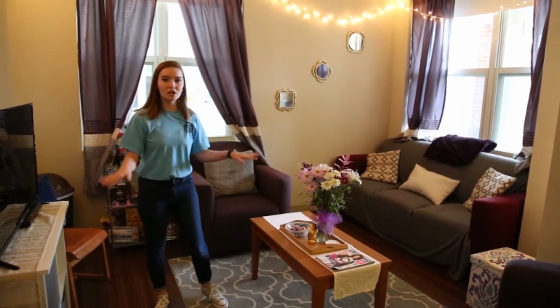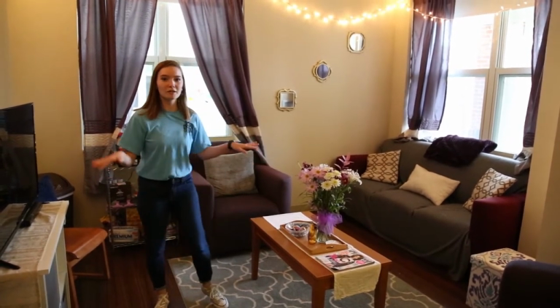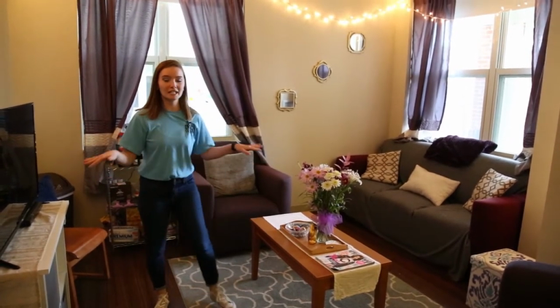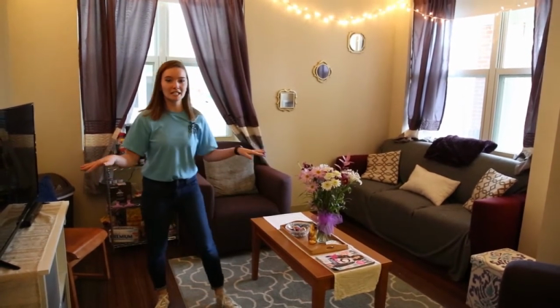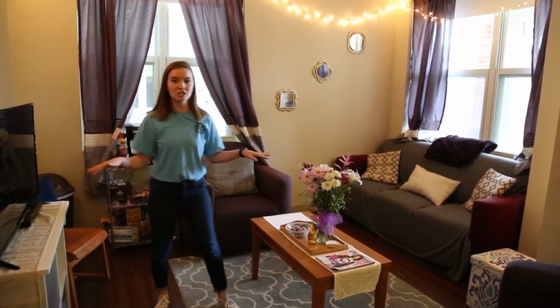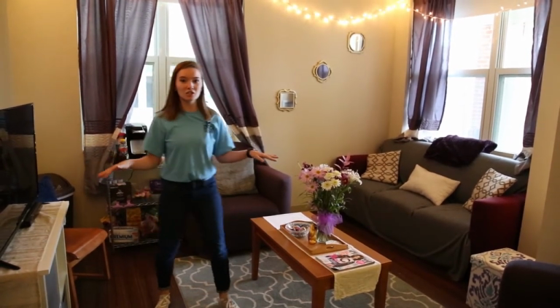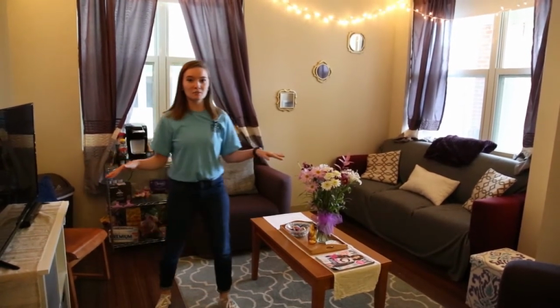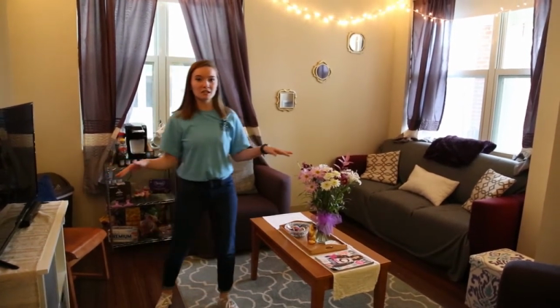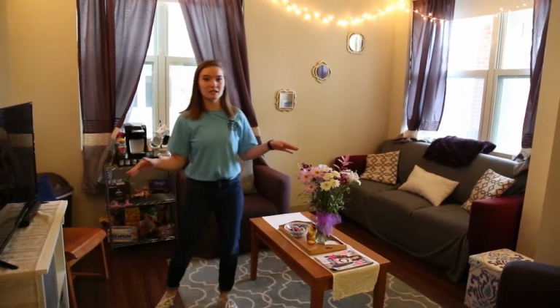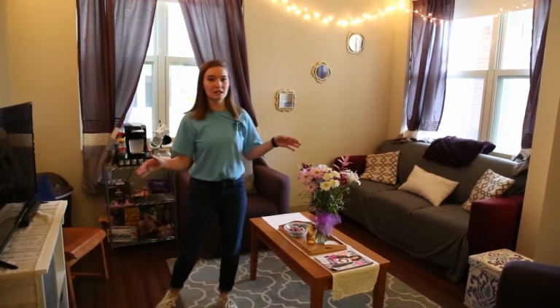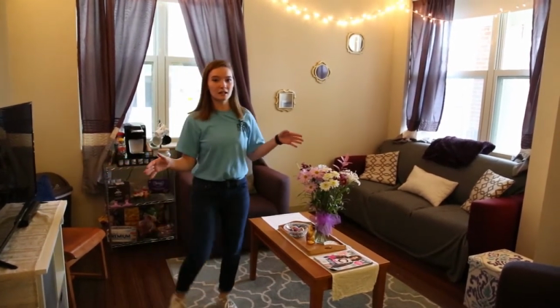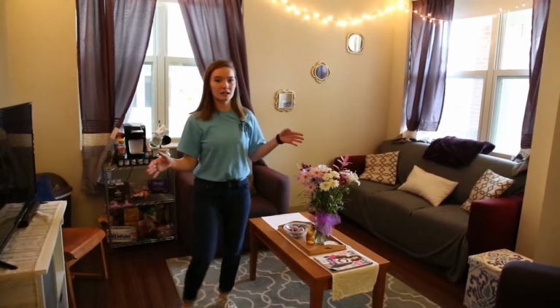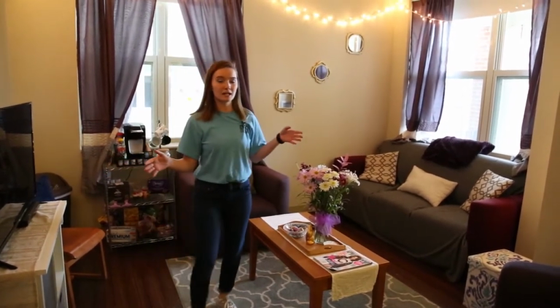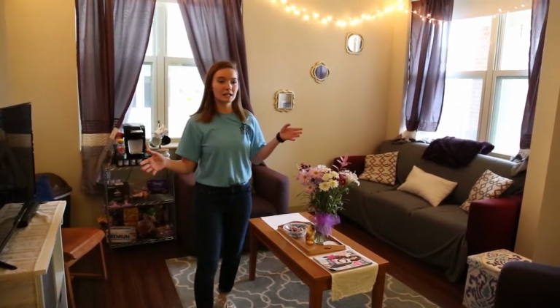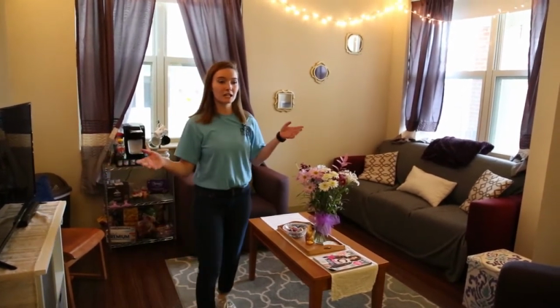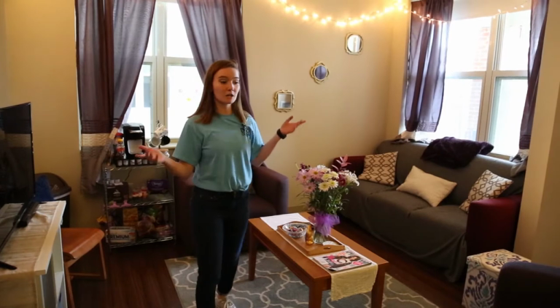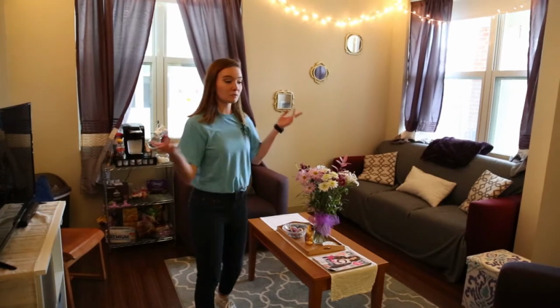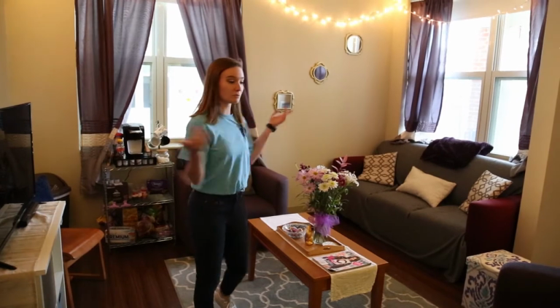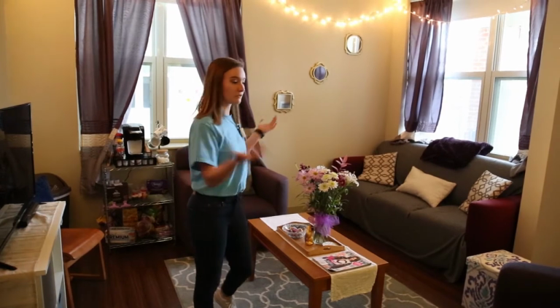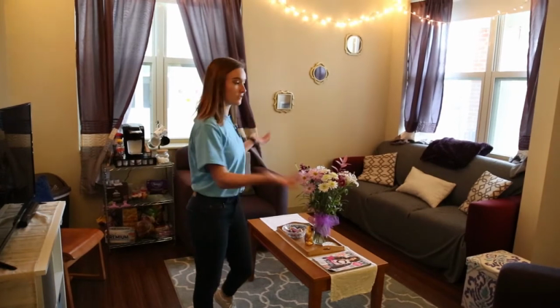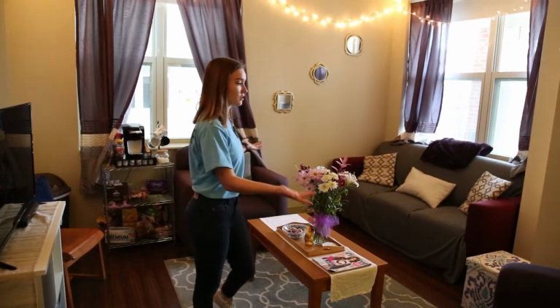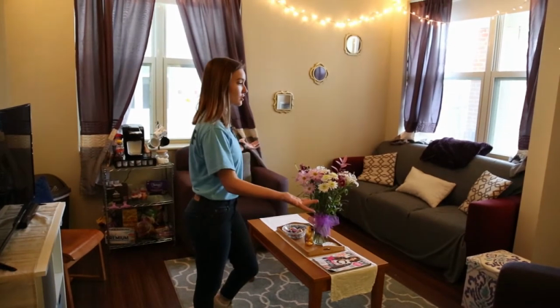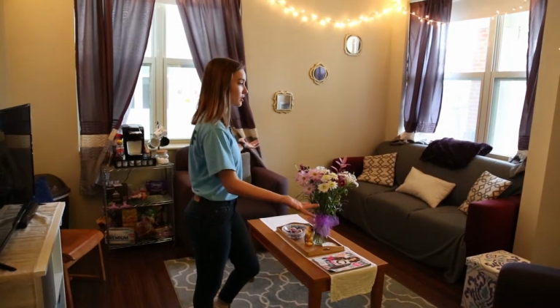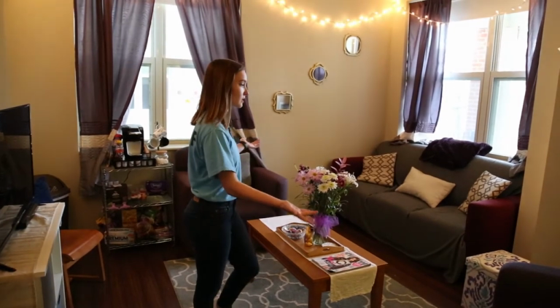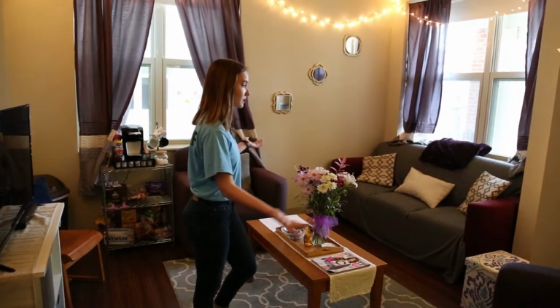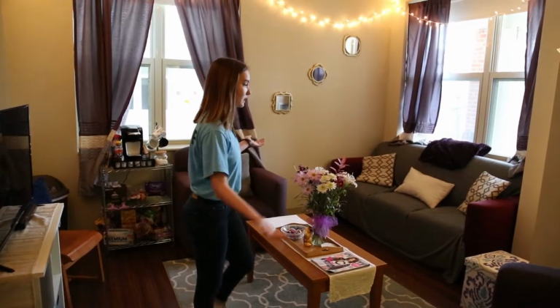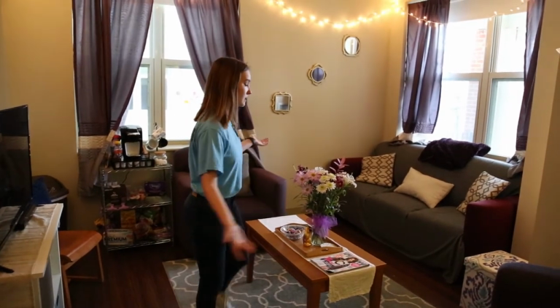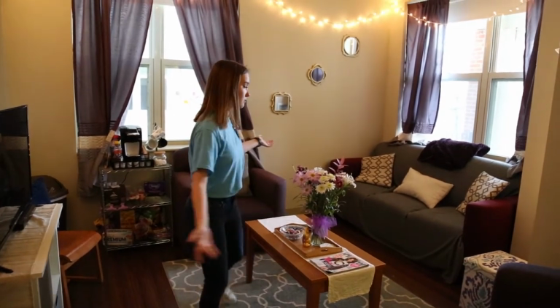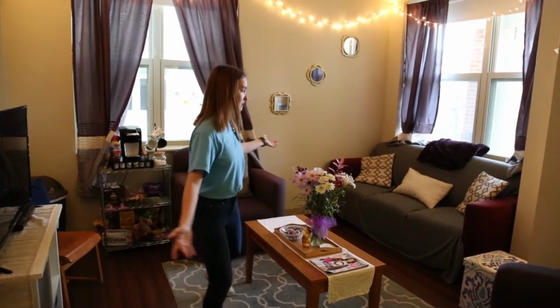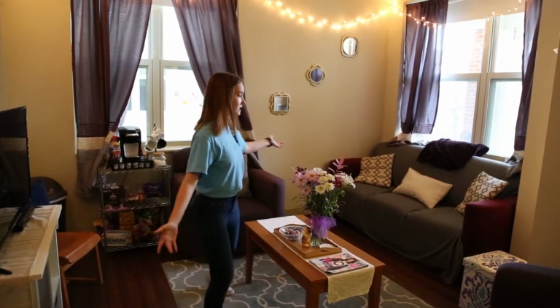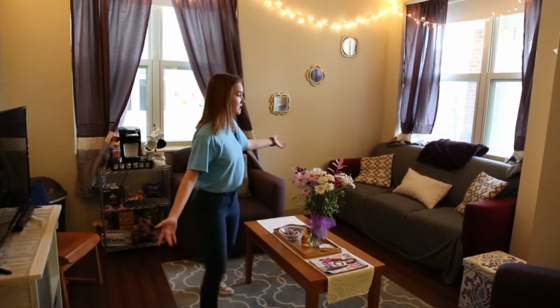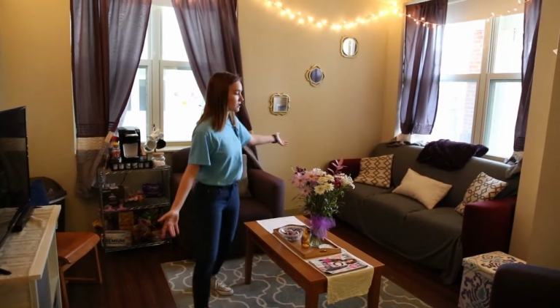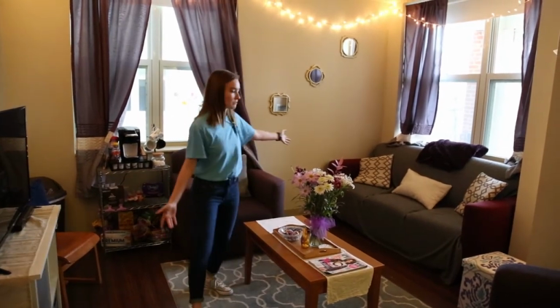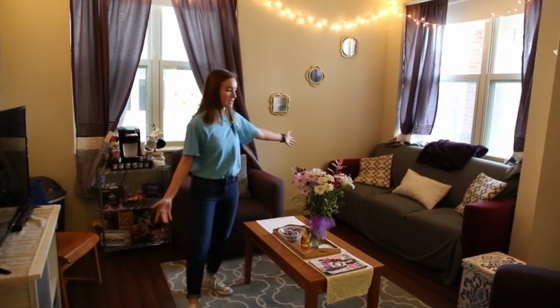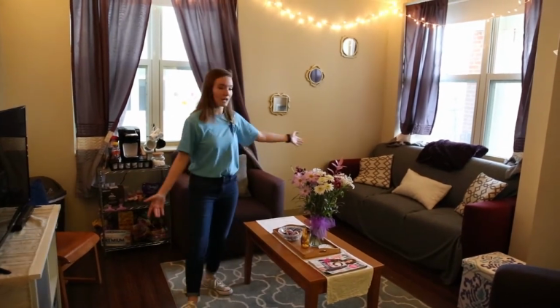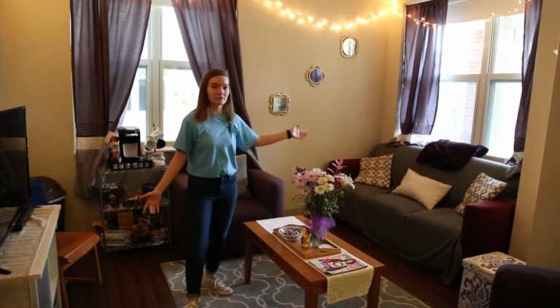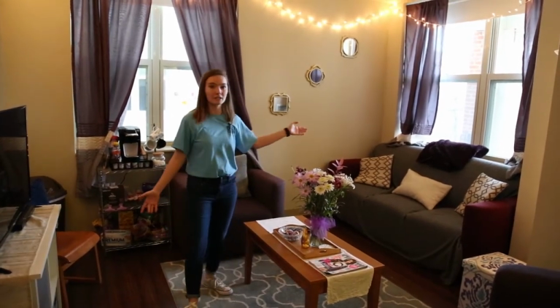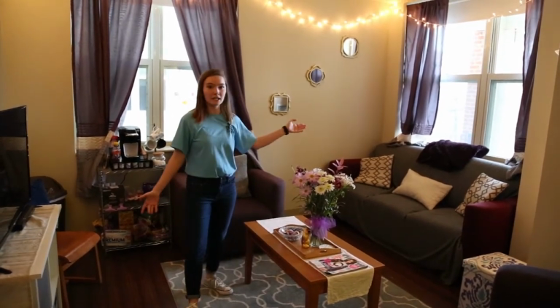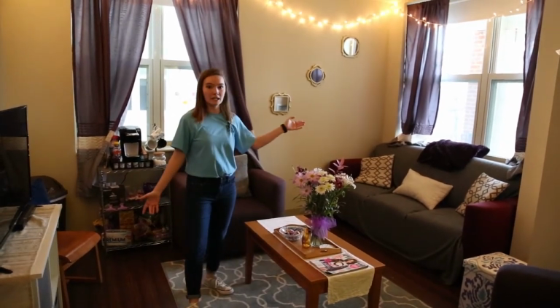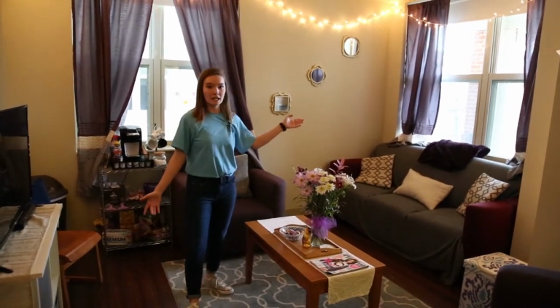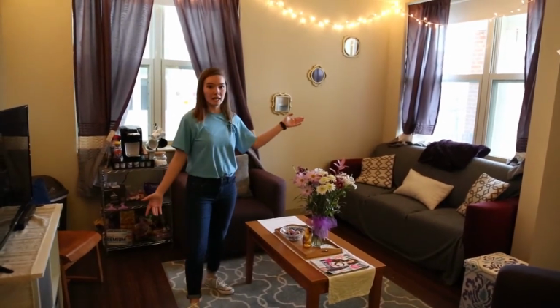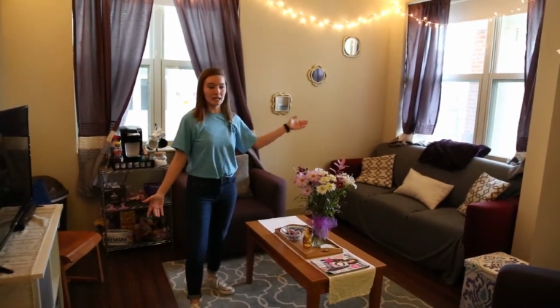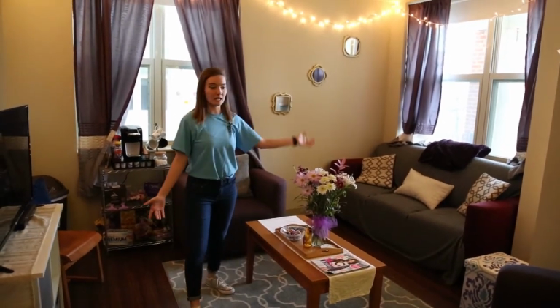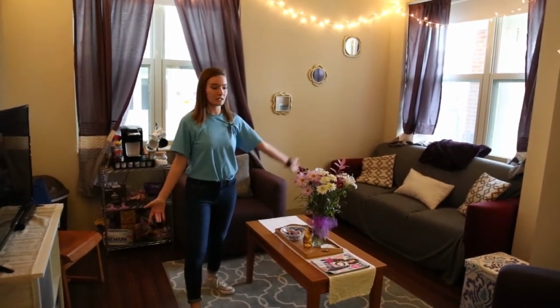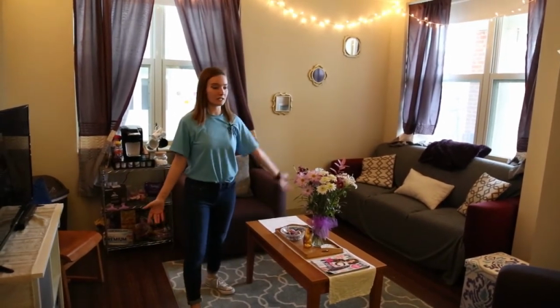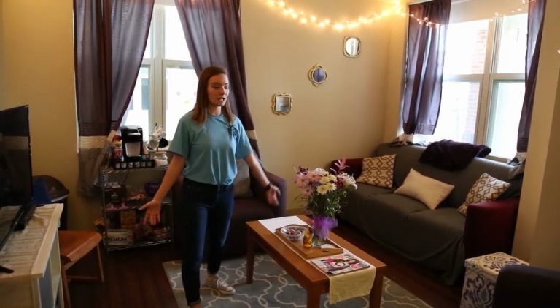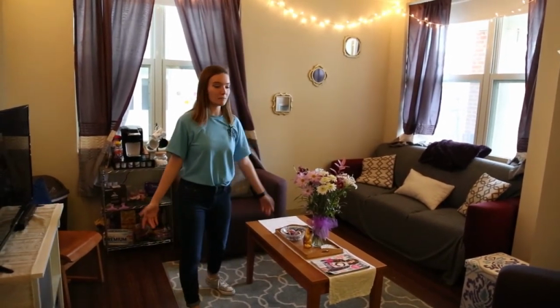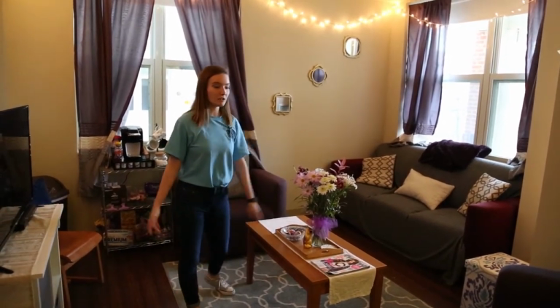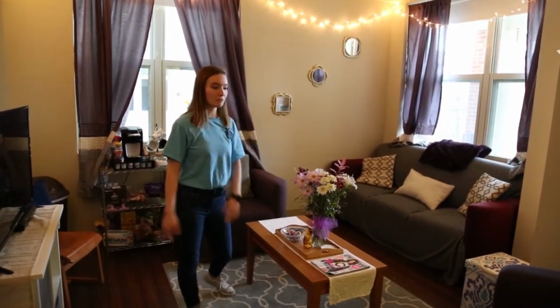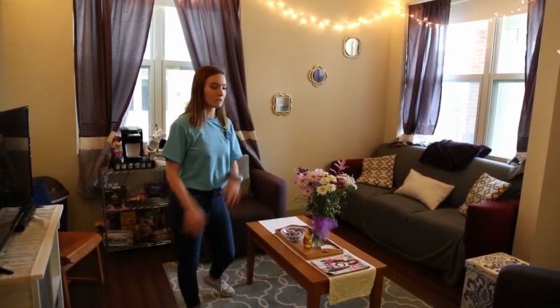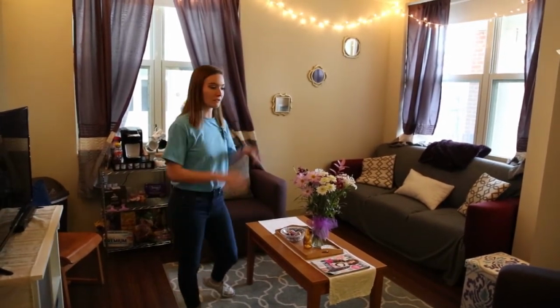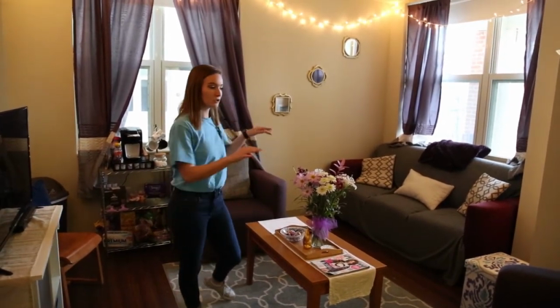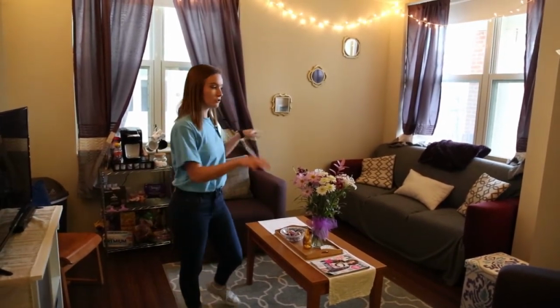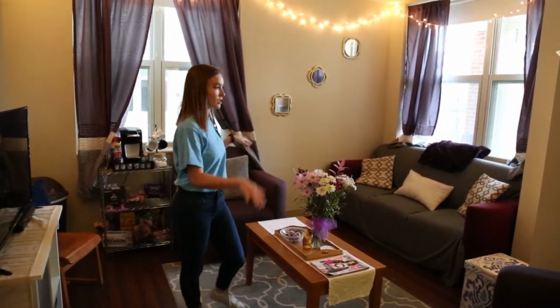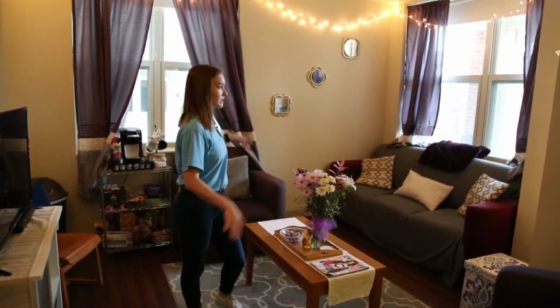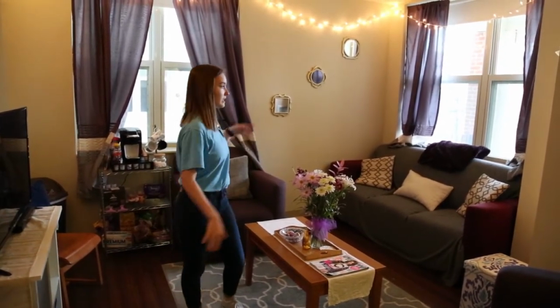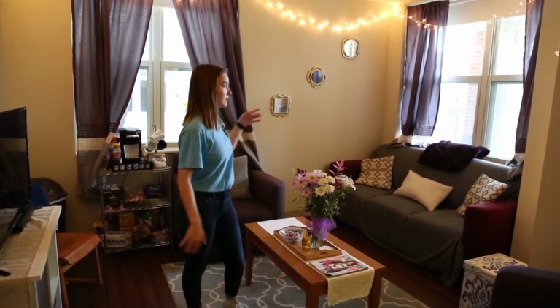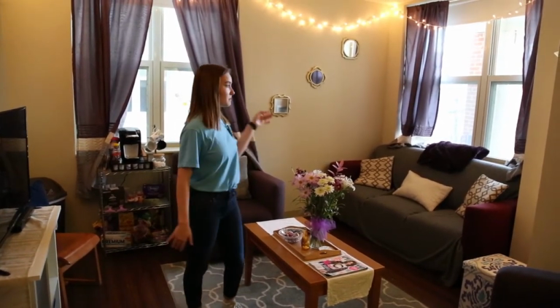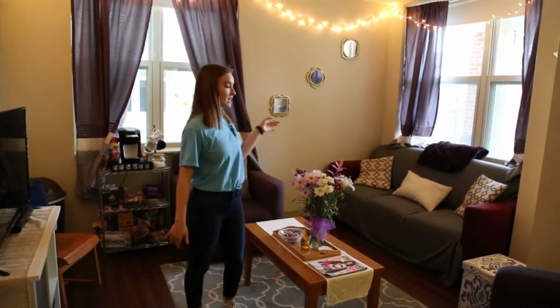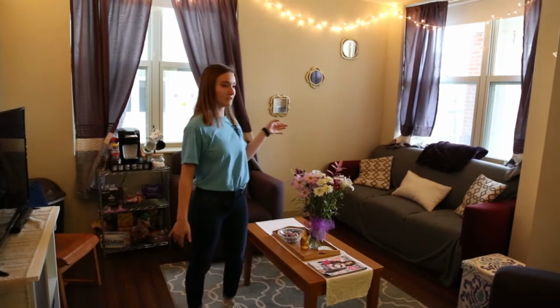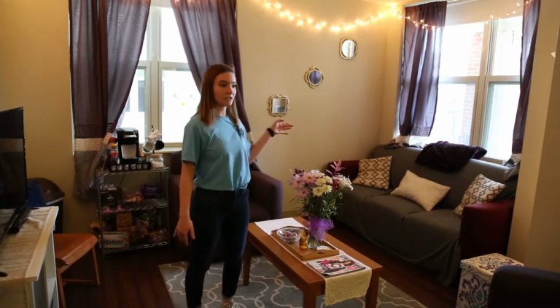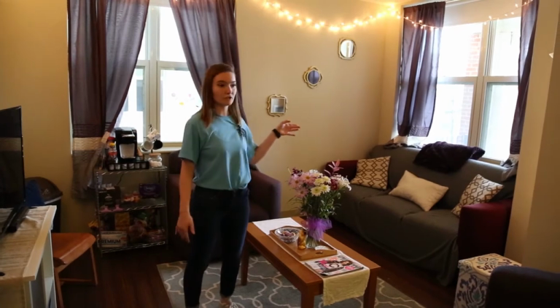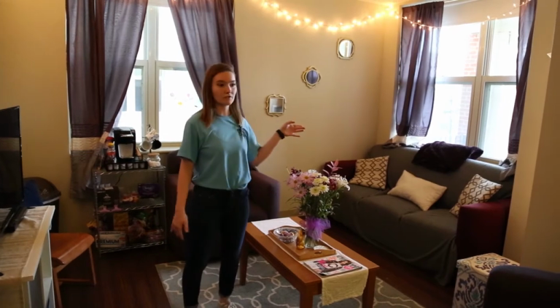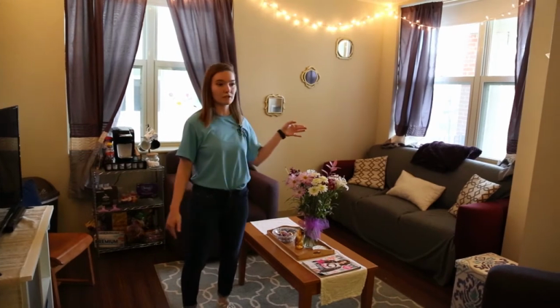In each suite it comes with furniture — like you see here we have a table, we have two chairs, and we have a sofa.